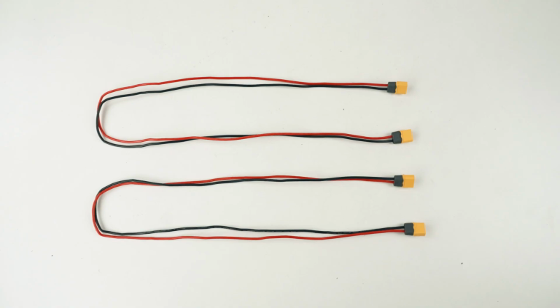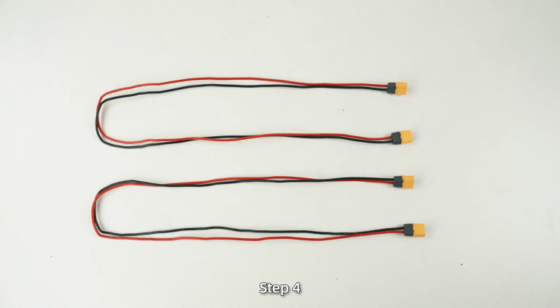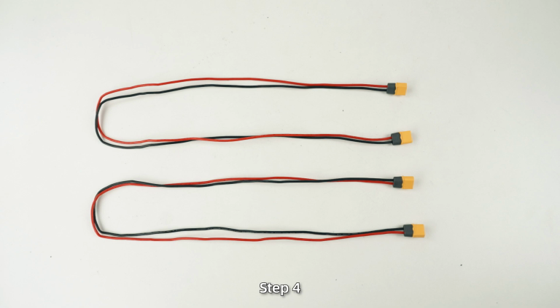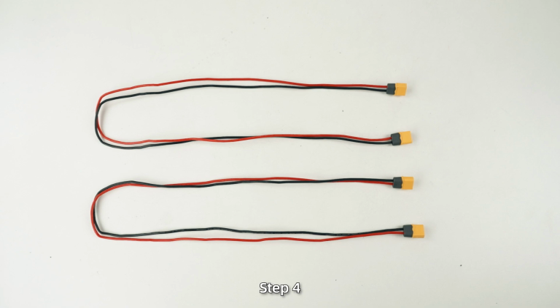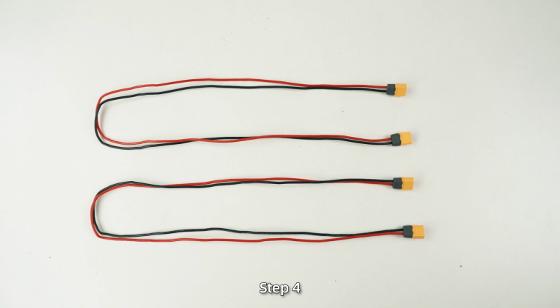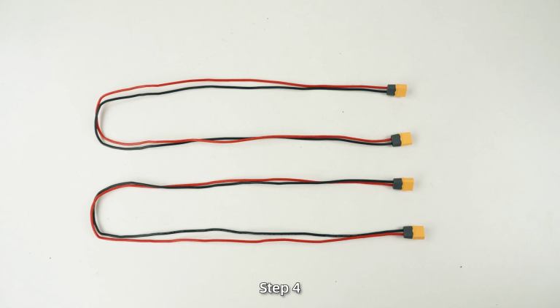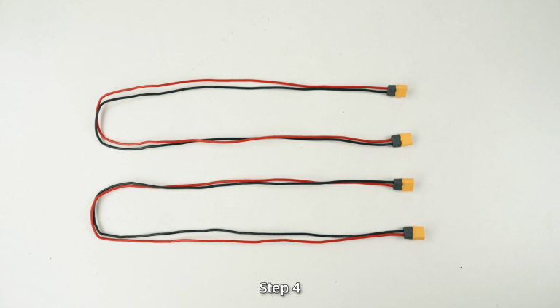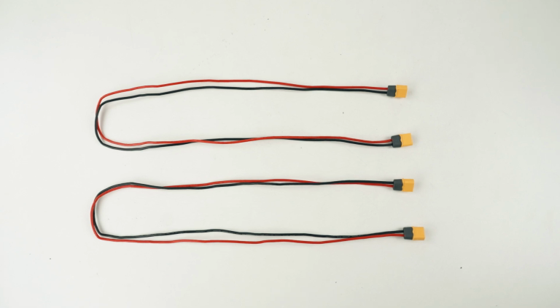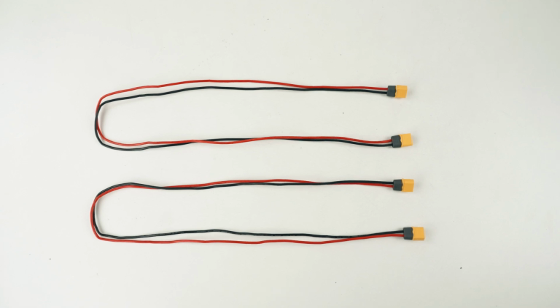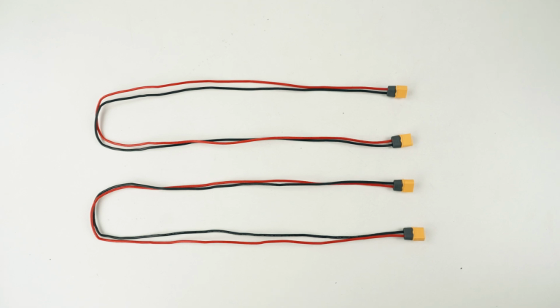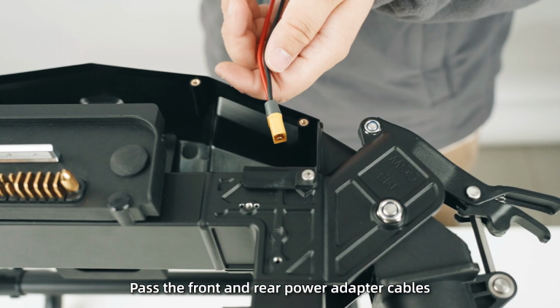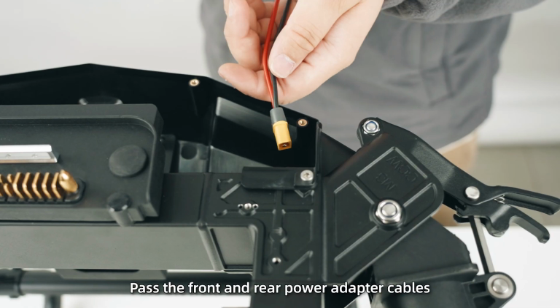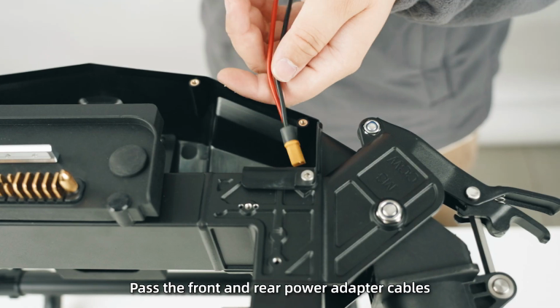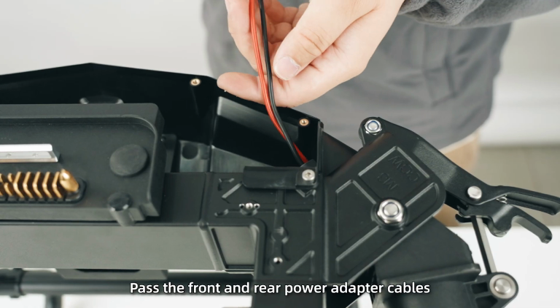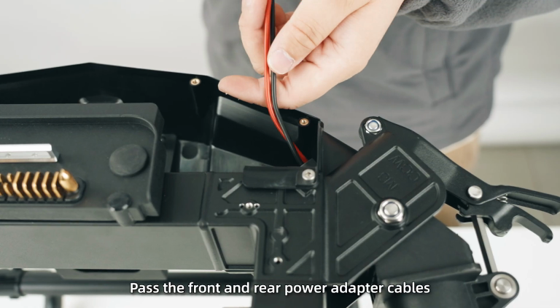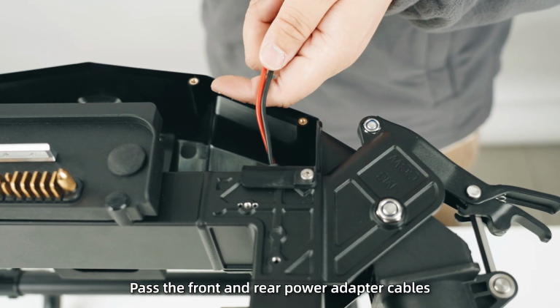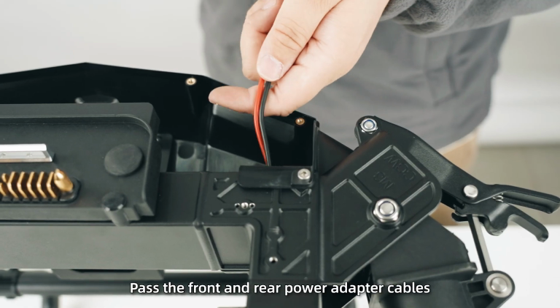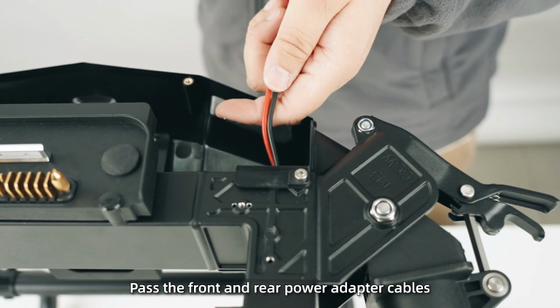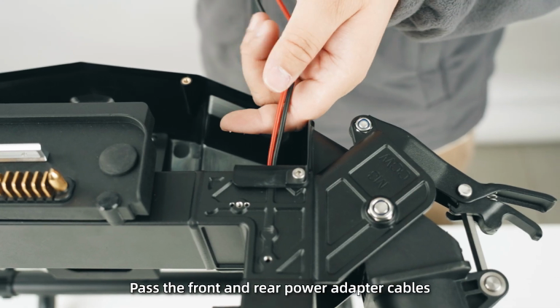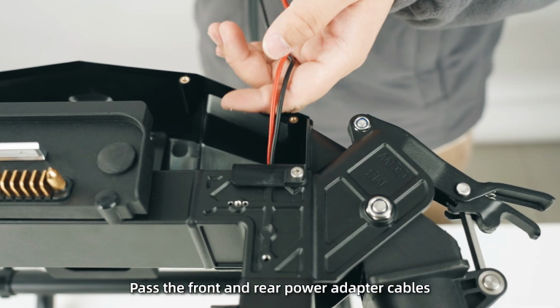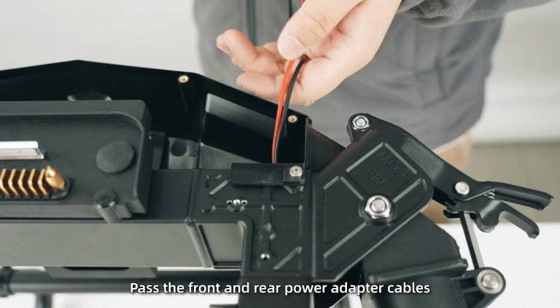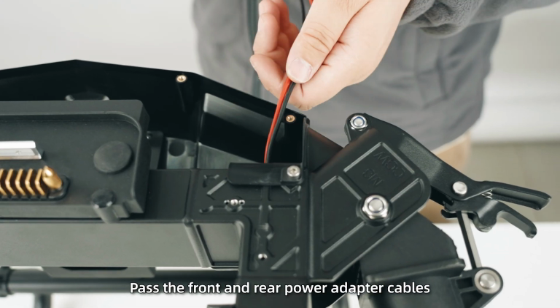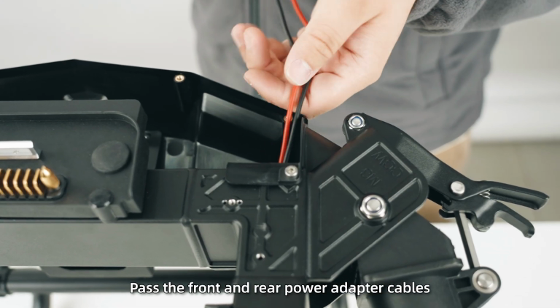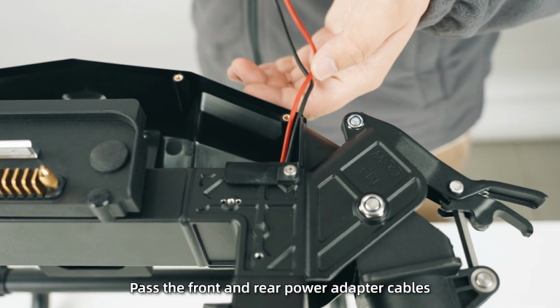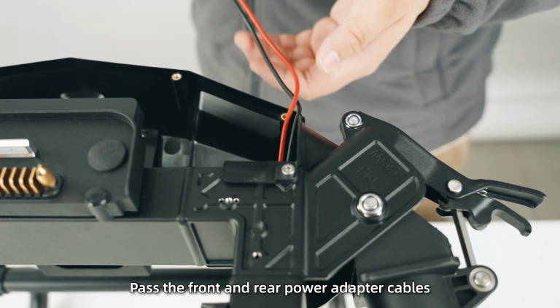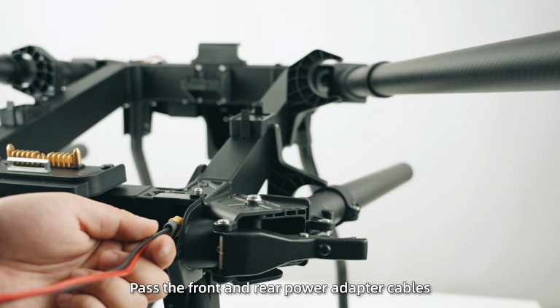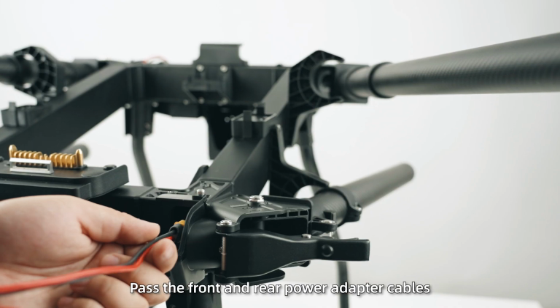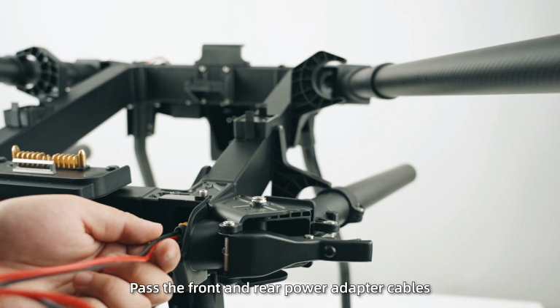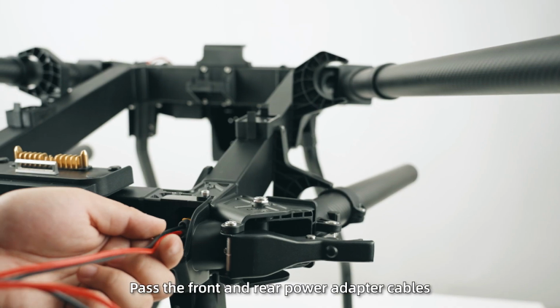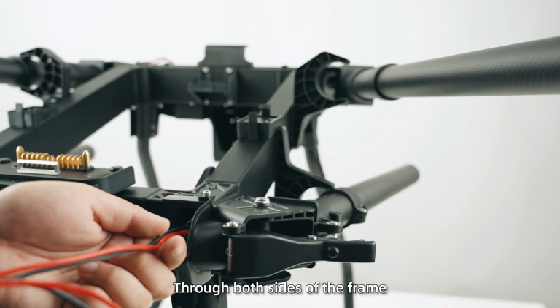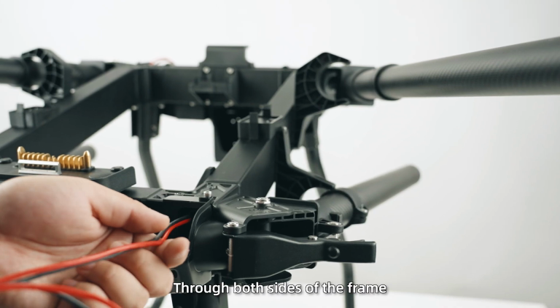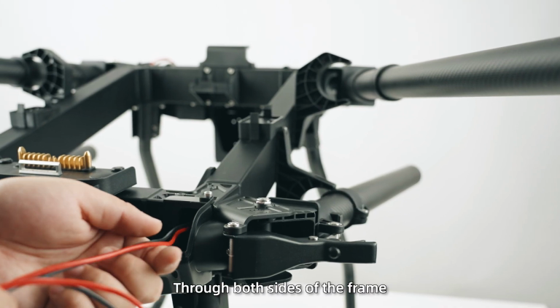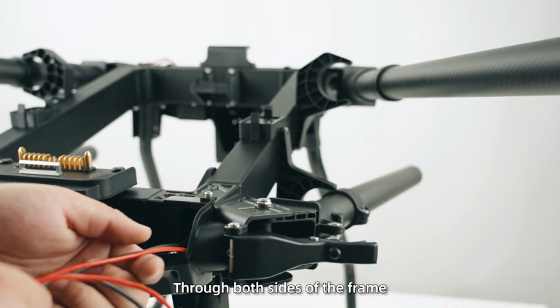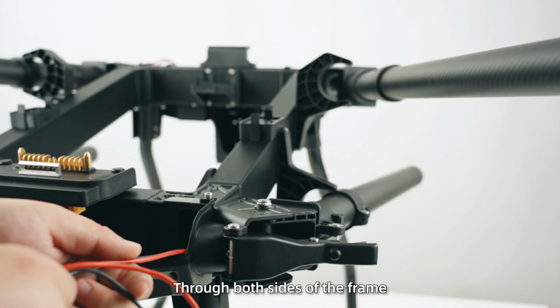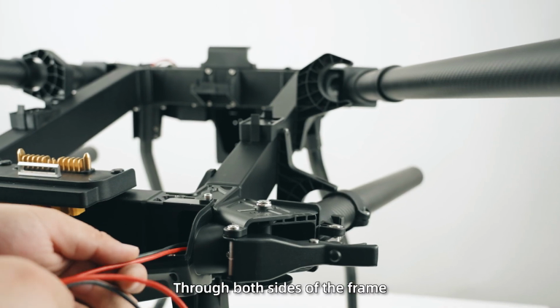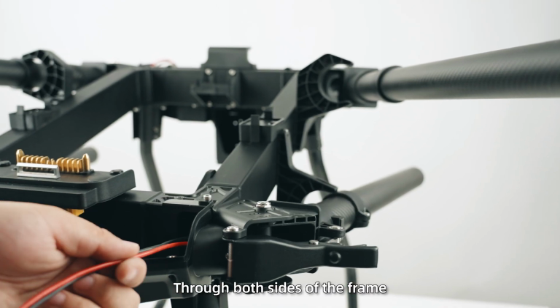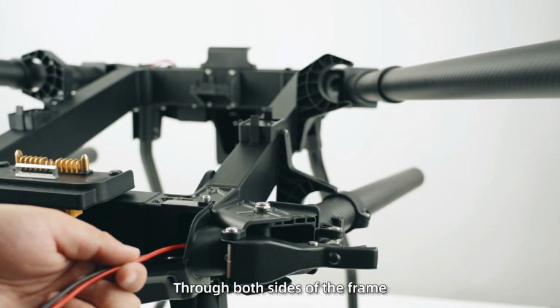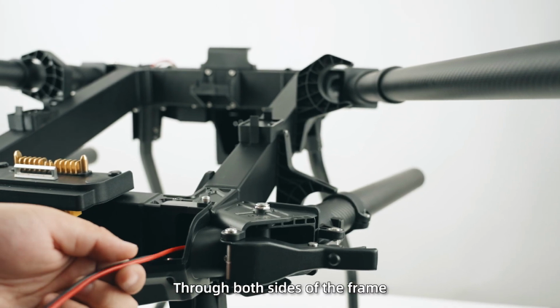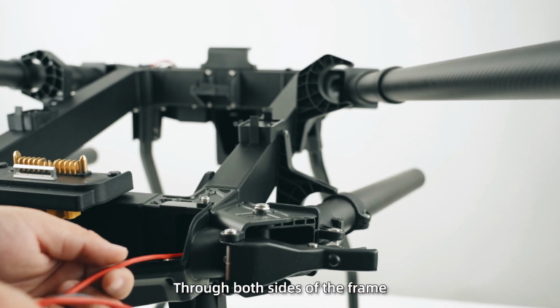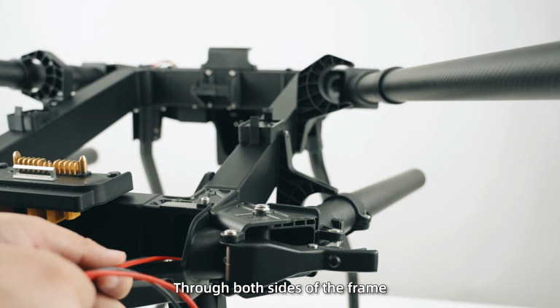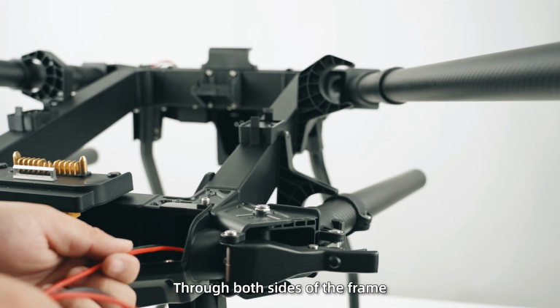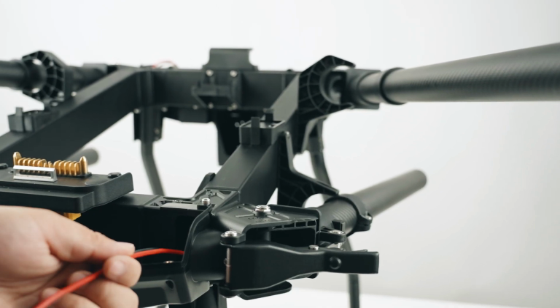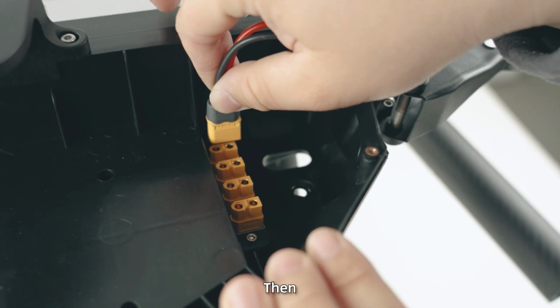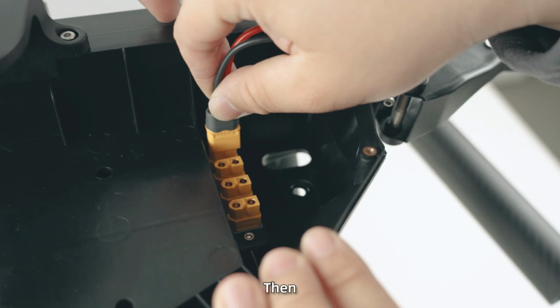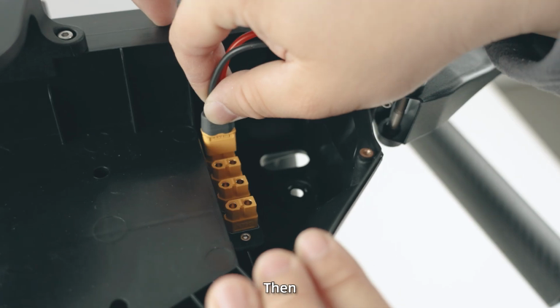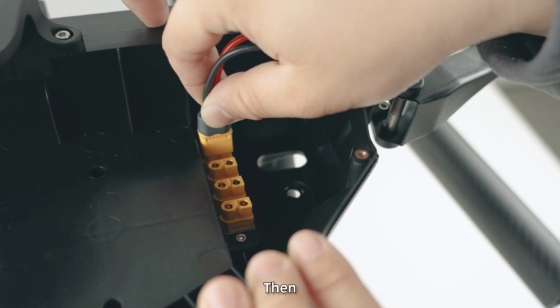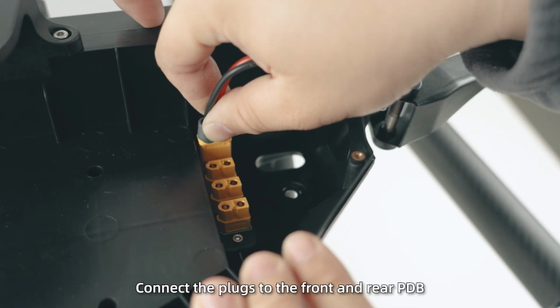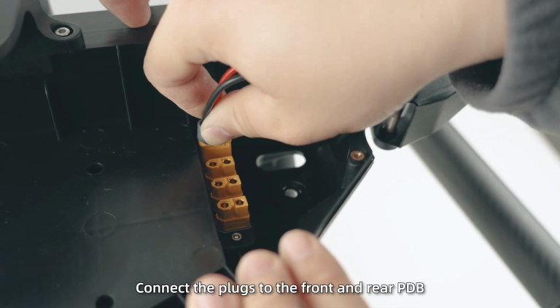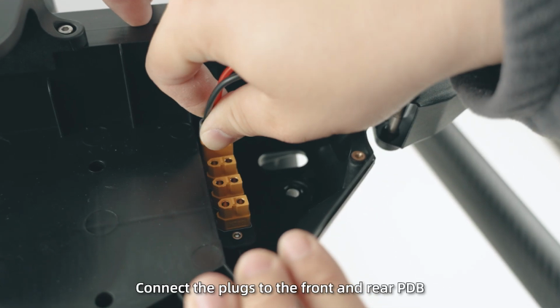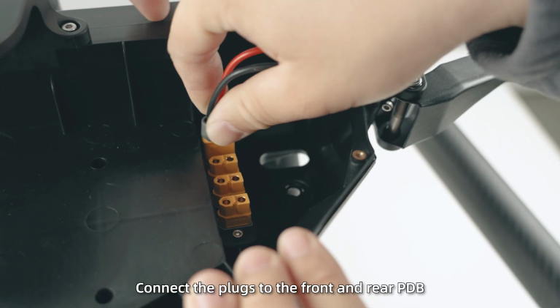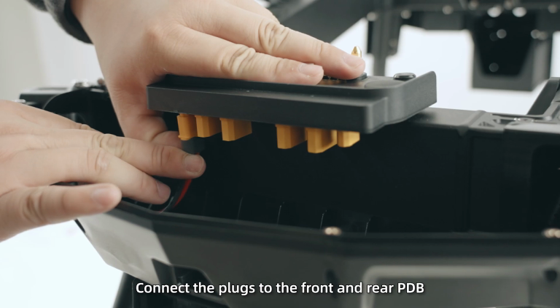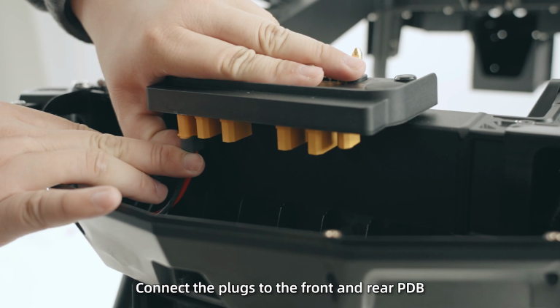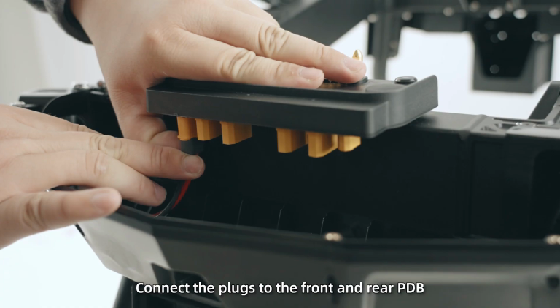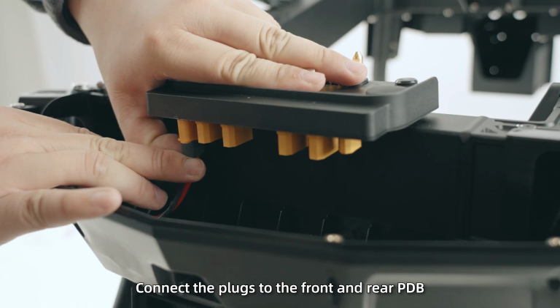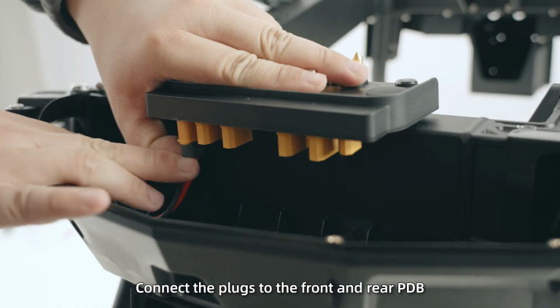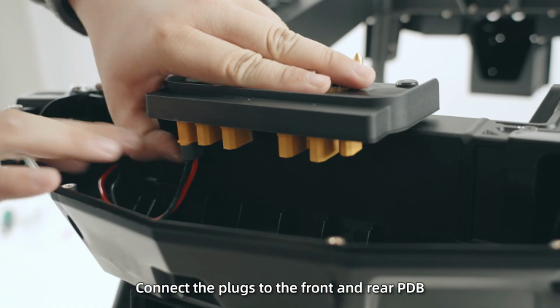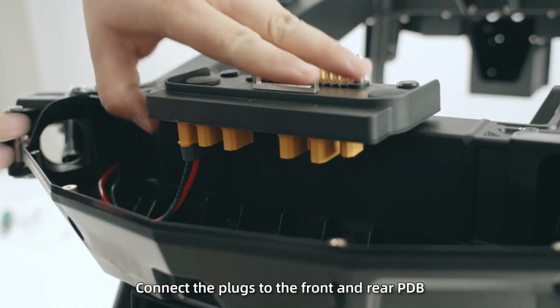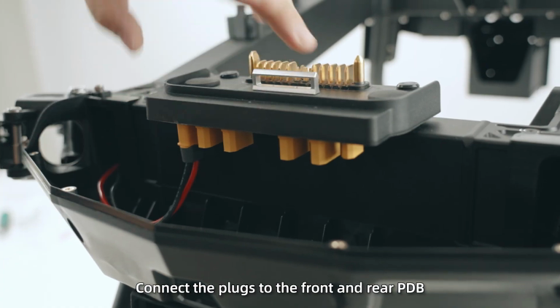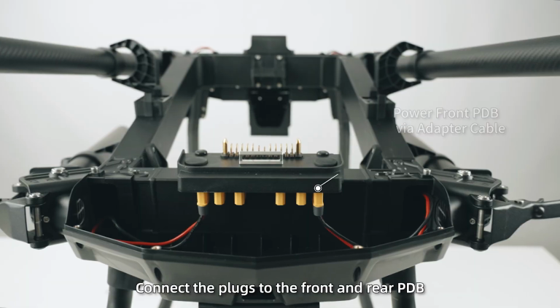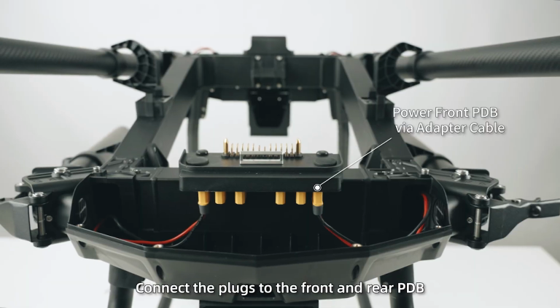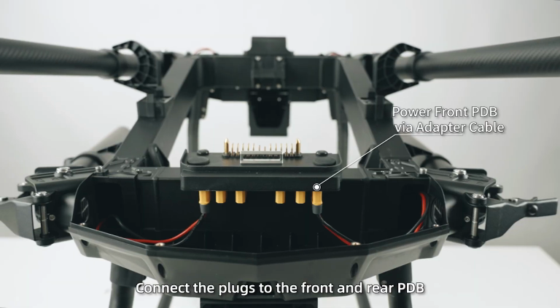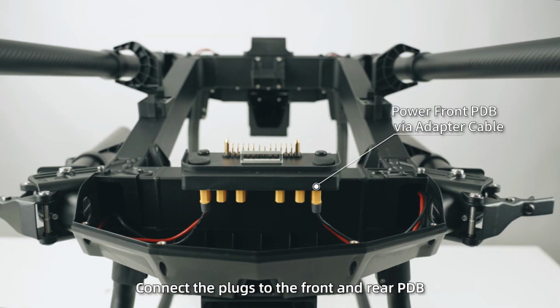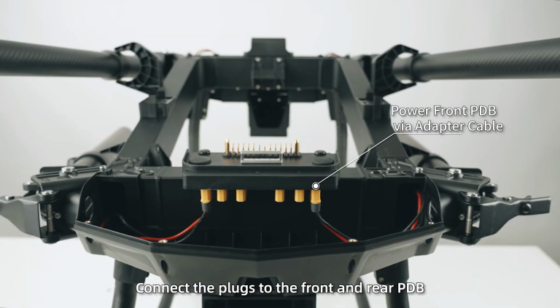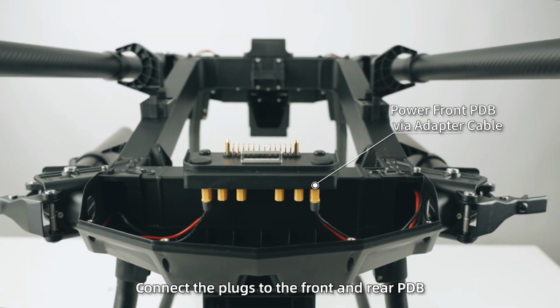Step 4: Pass the front and rear power adapter cables through both sides of the frame, then connect the plugs to the front and rear PDB.